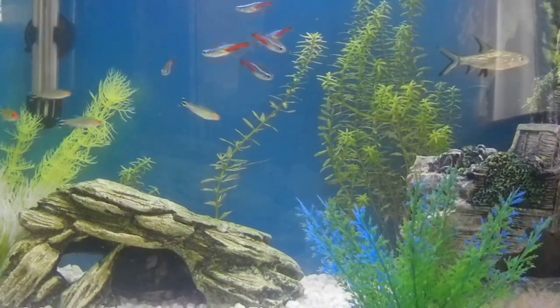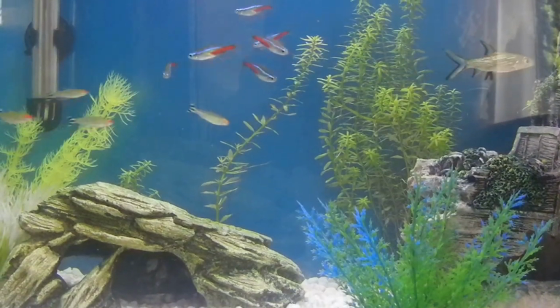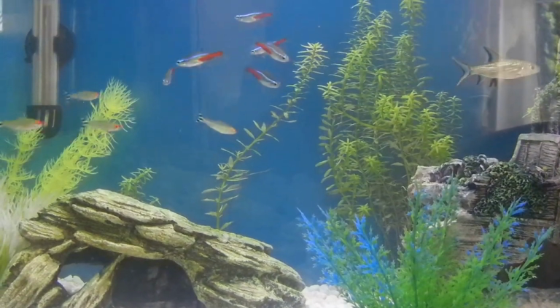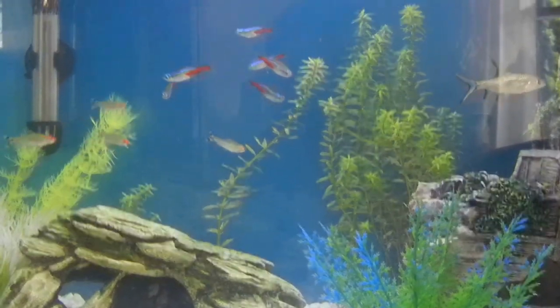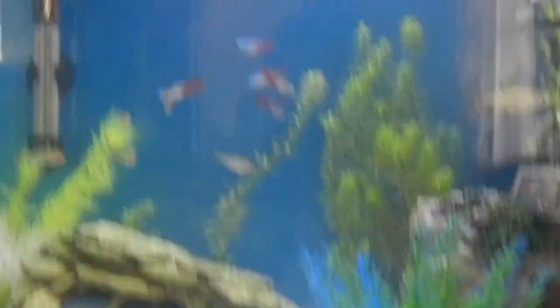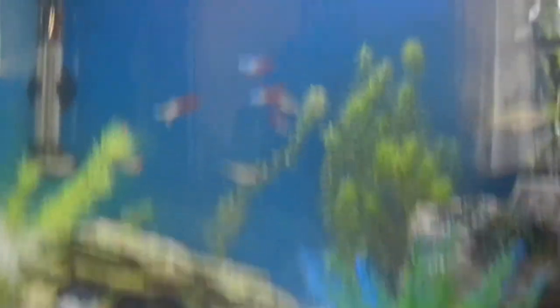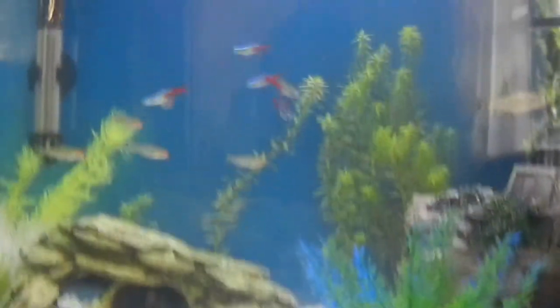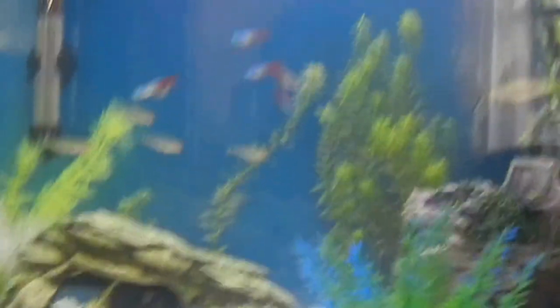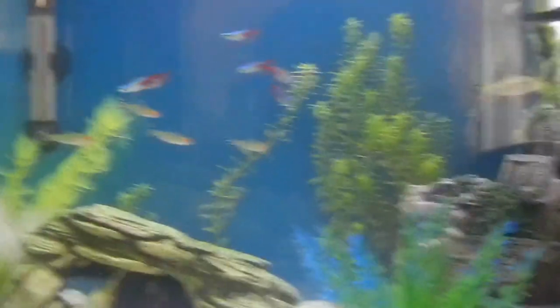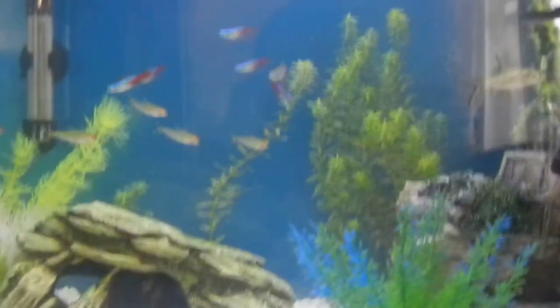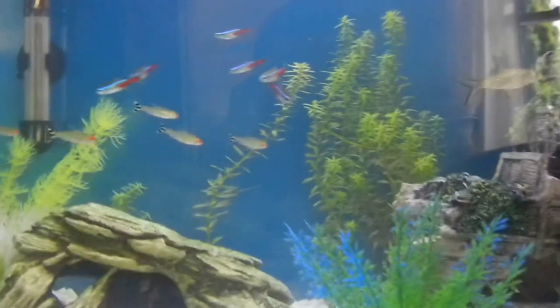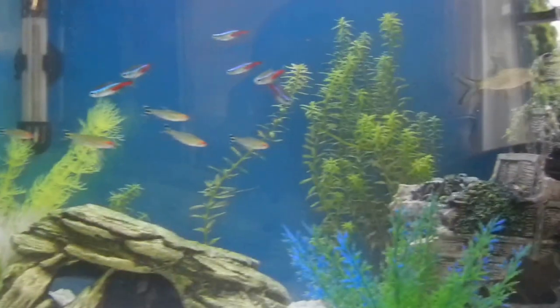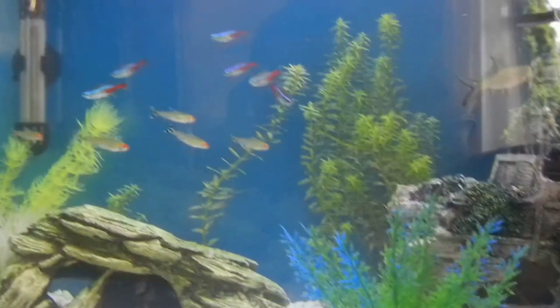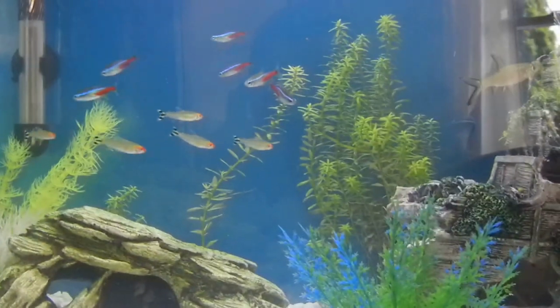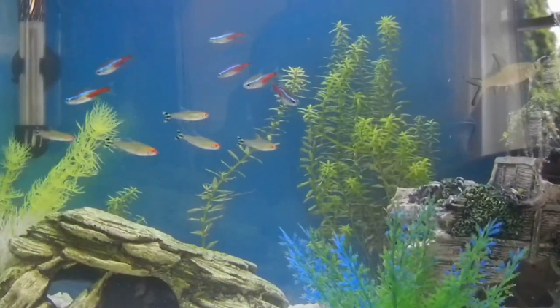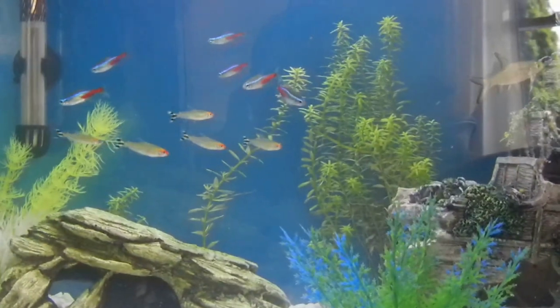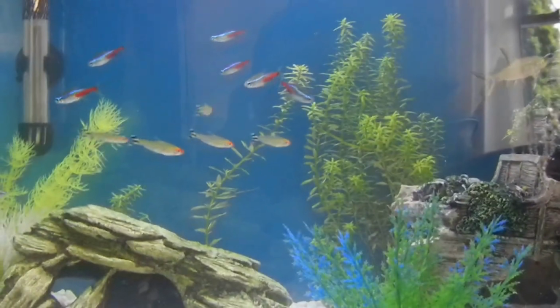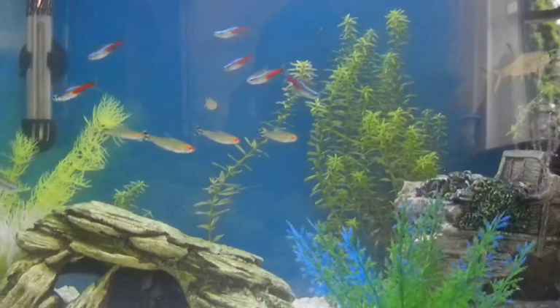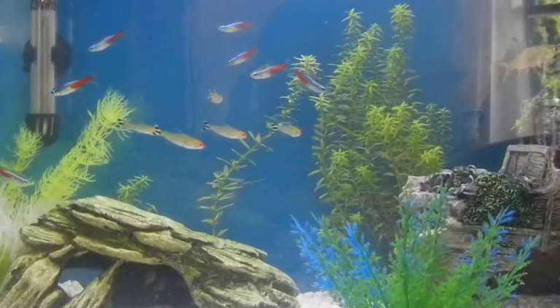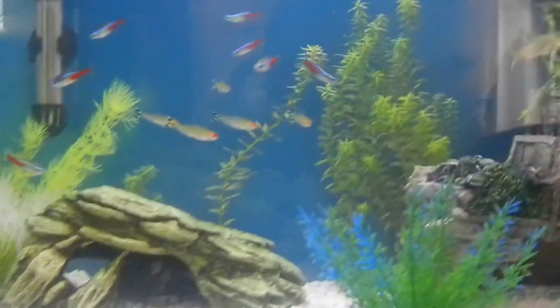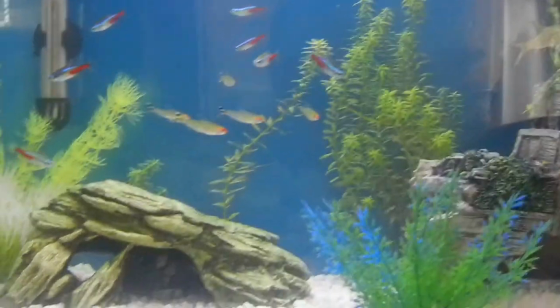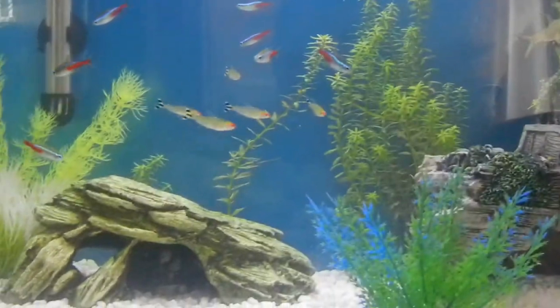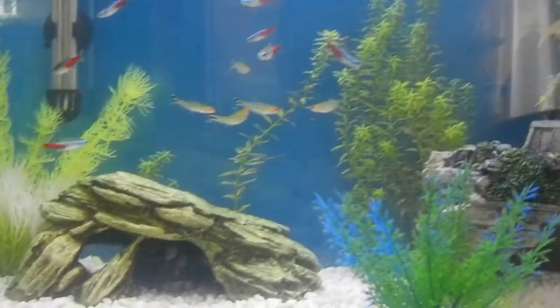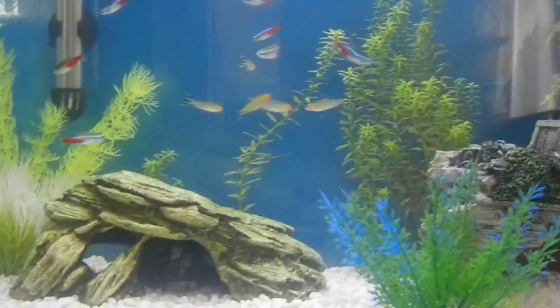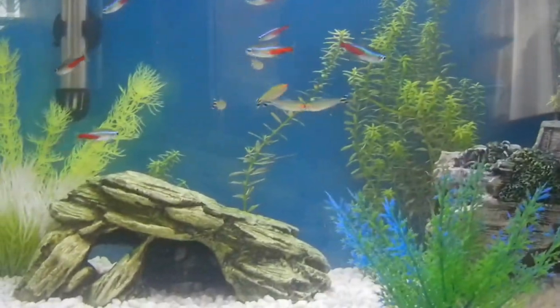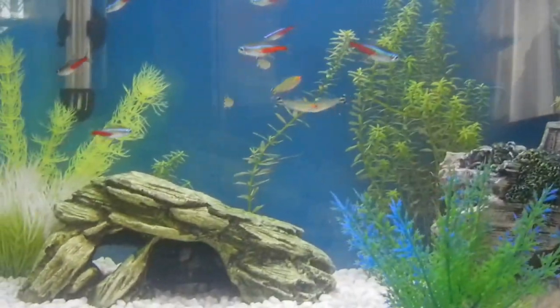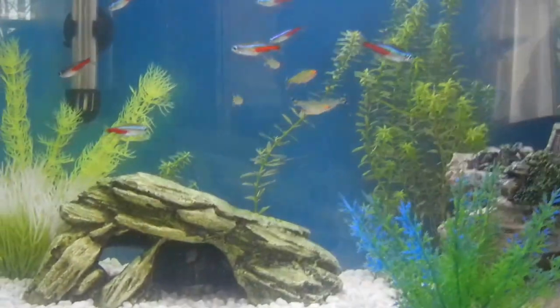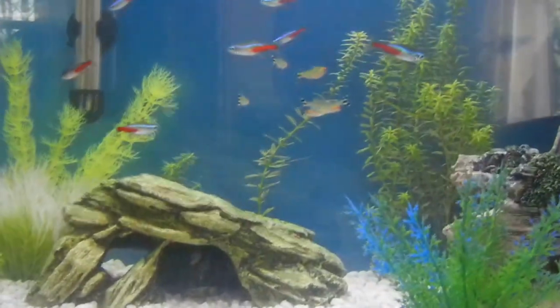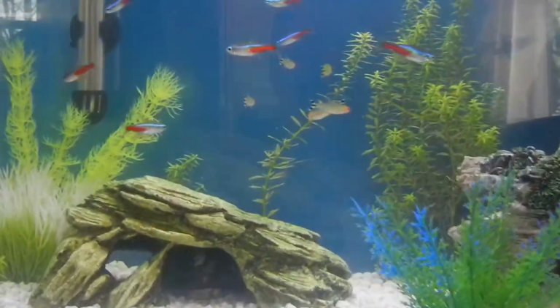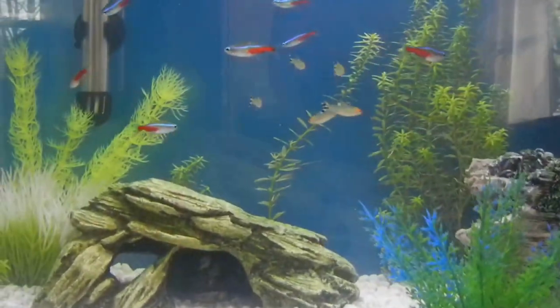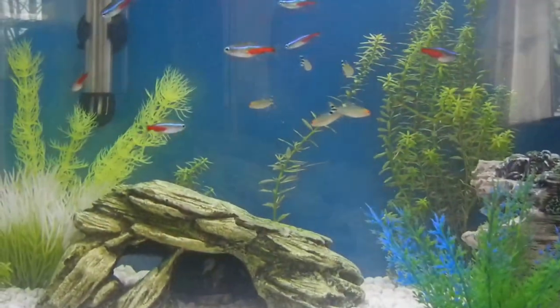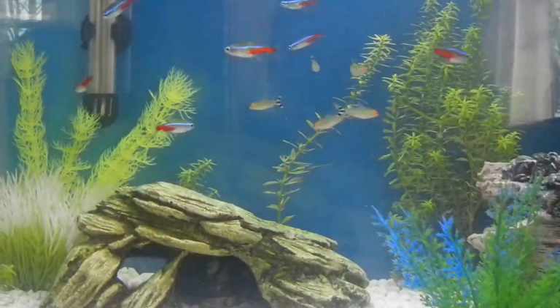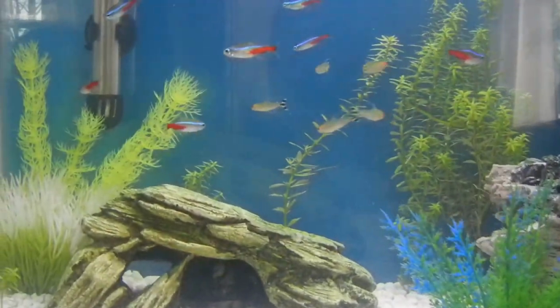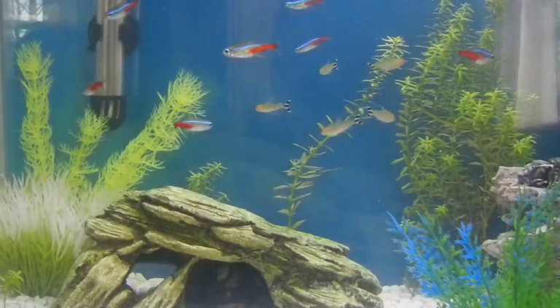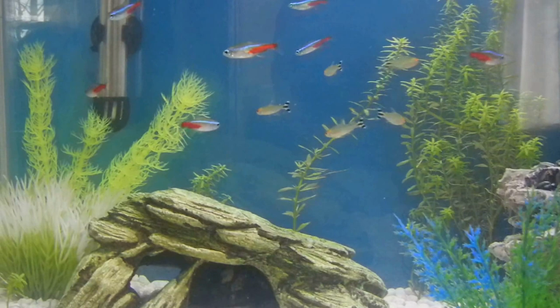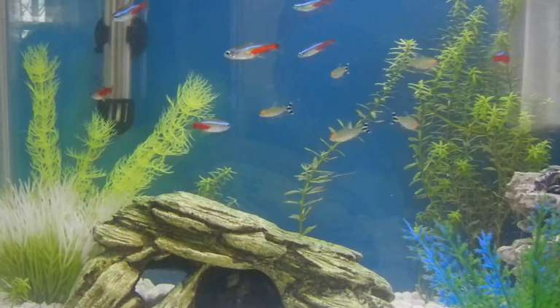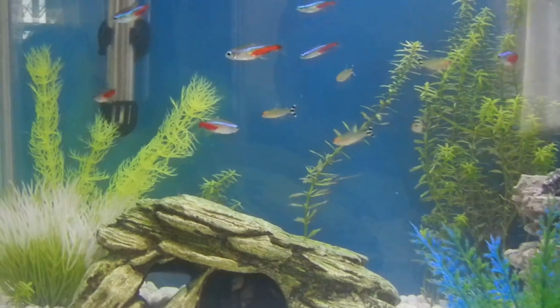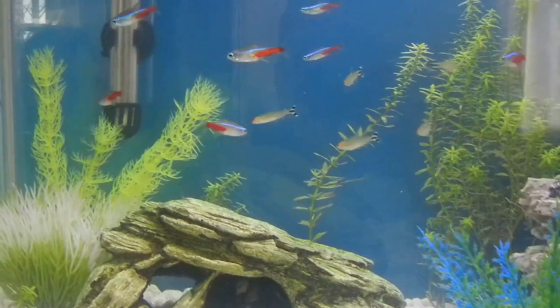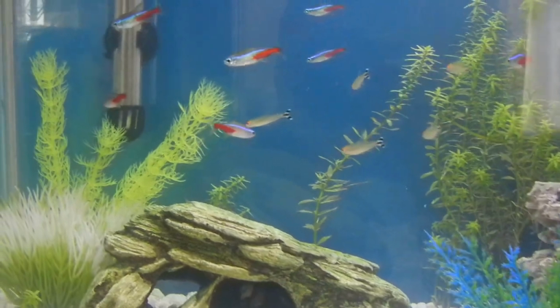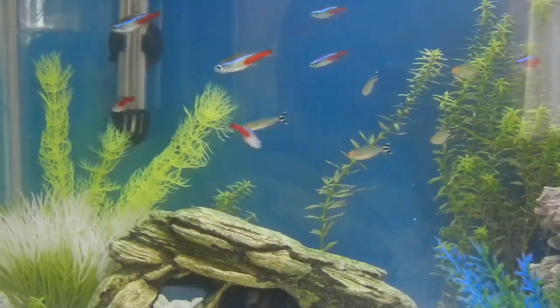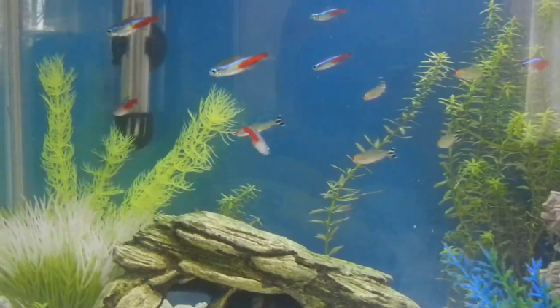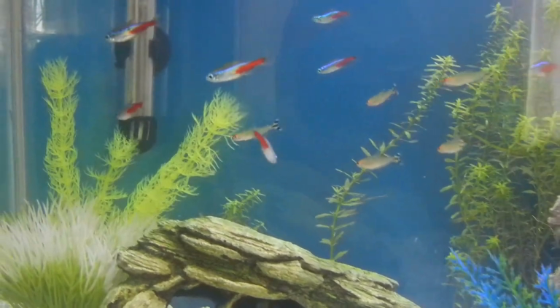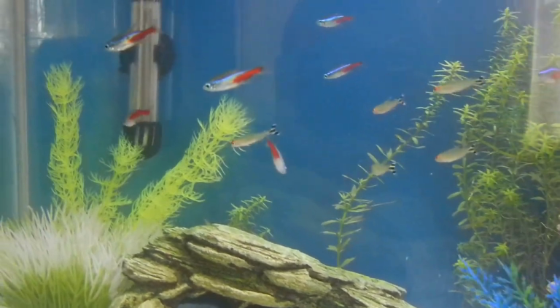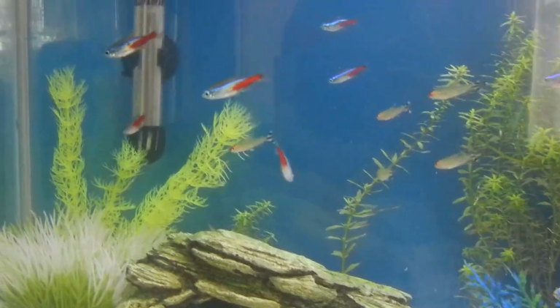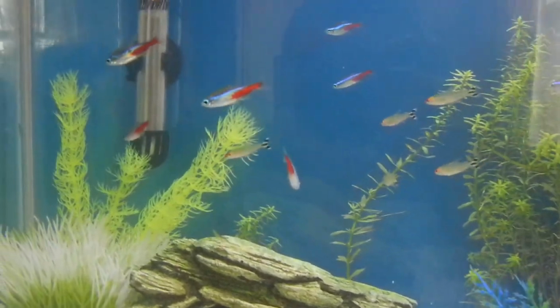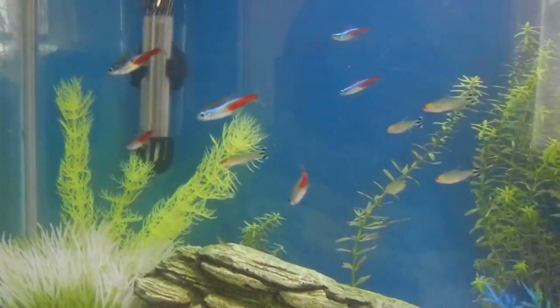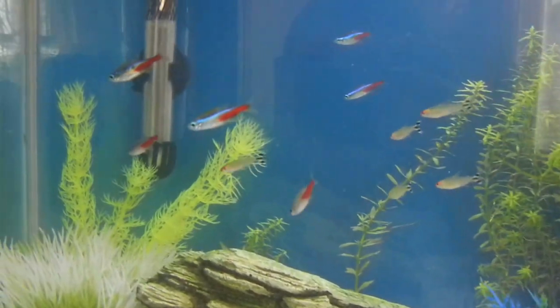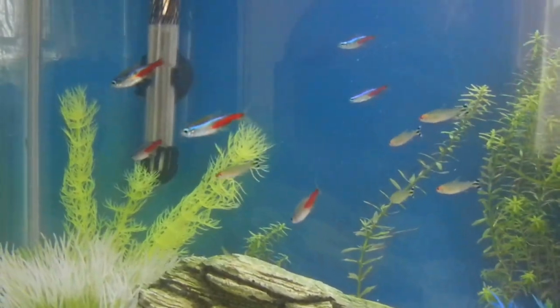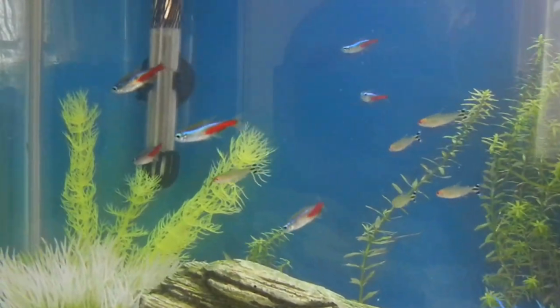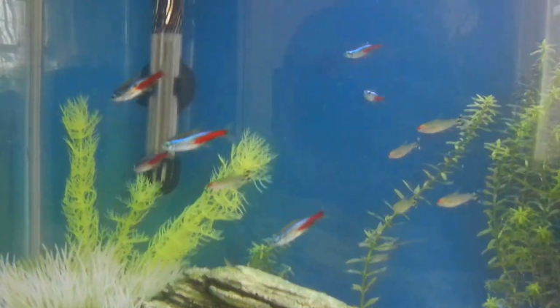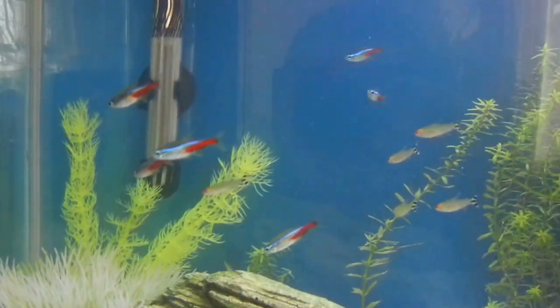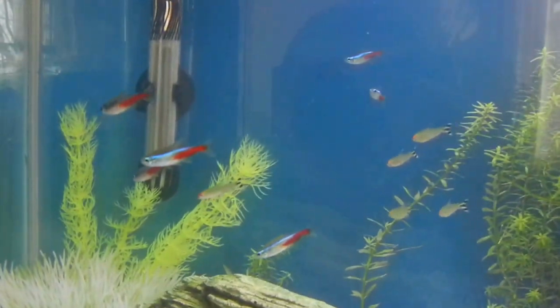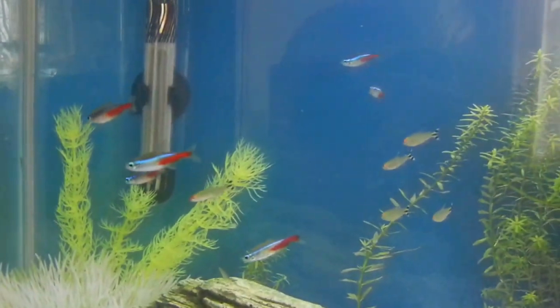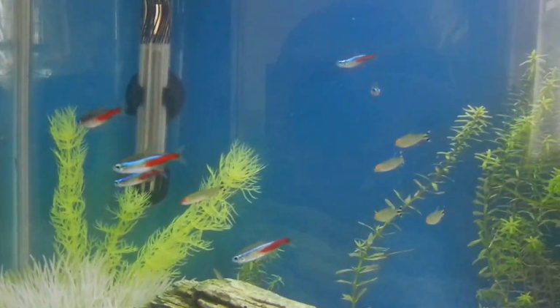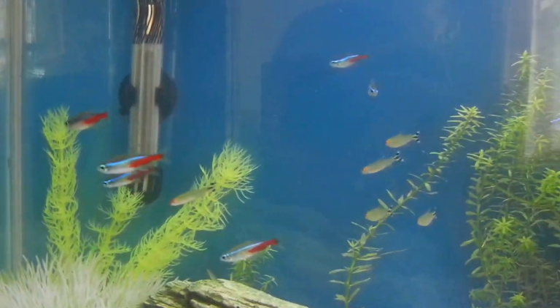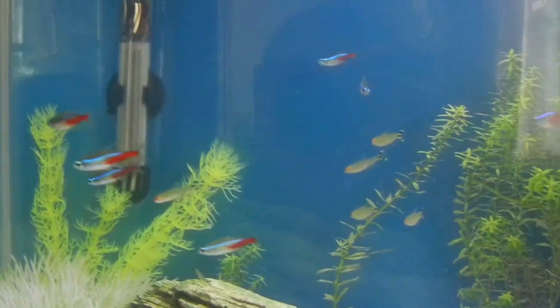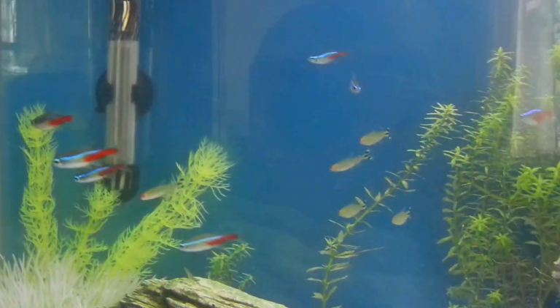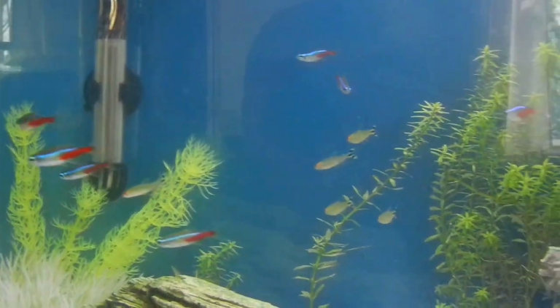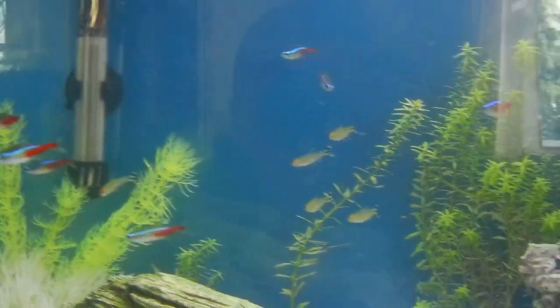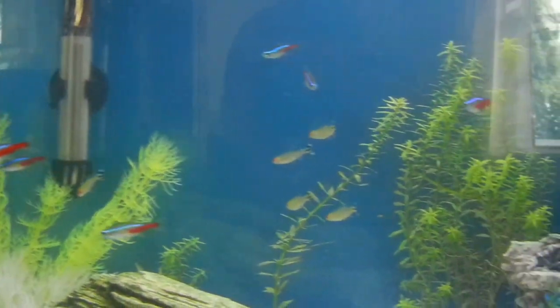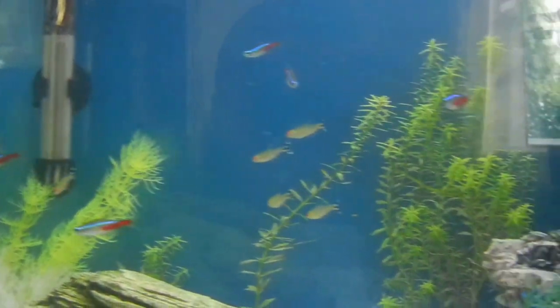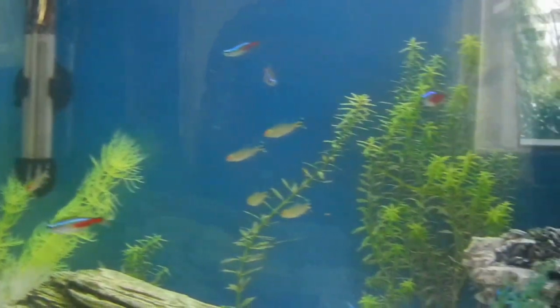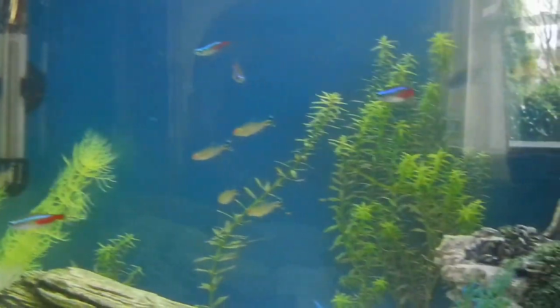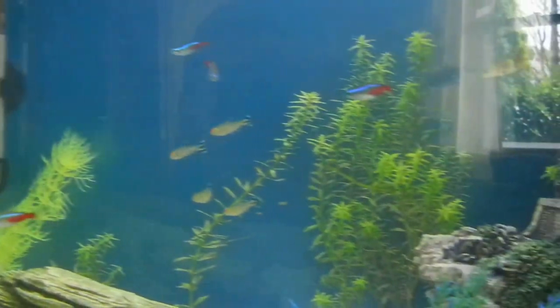Hey guys, Crane101 here, bringing you guys some info for your fish tank. Today, as you can see, I switched up my tank a lot.